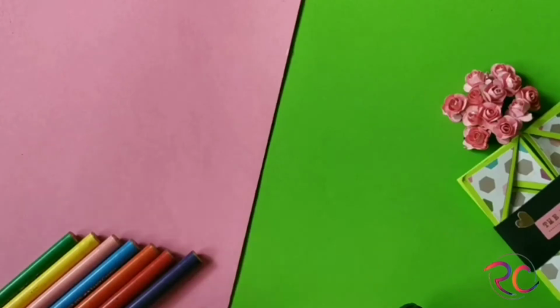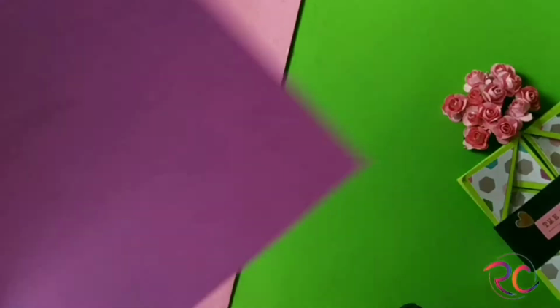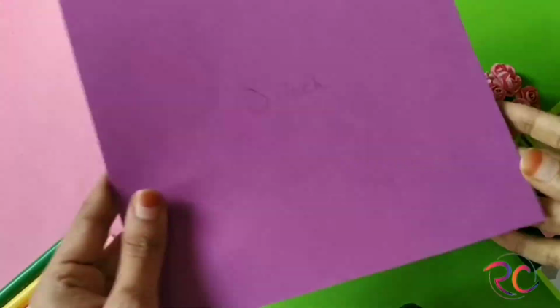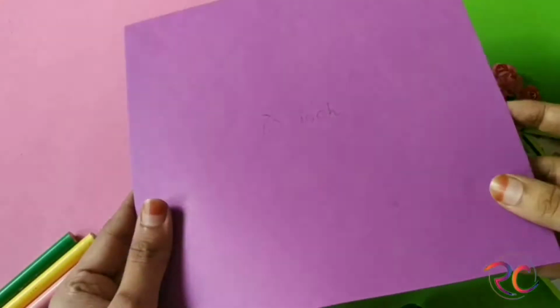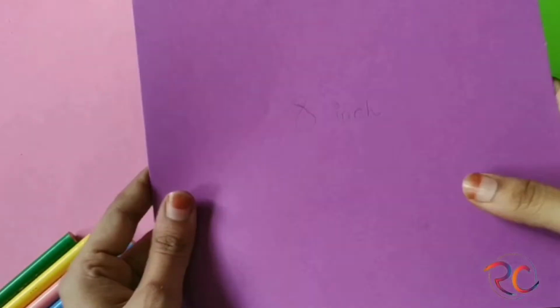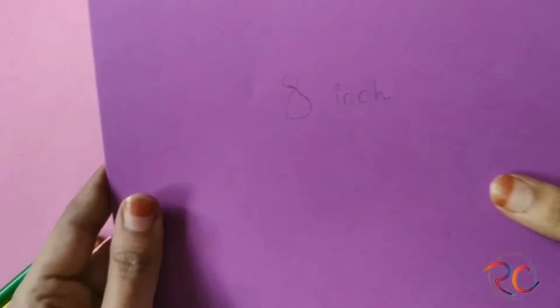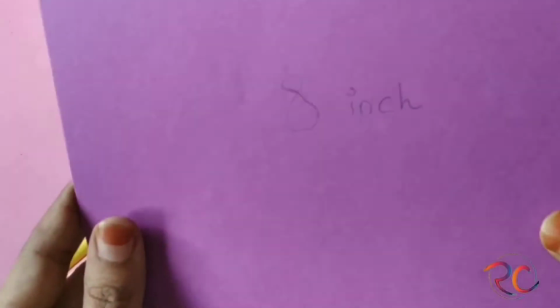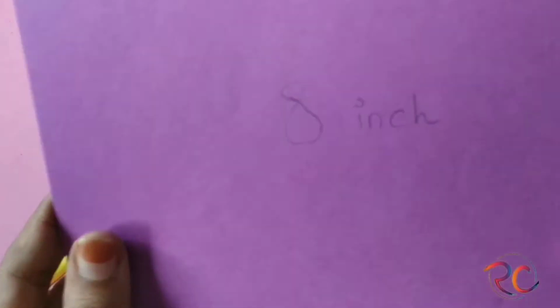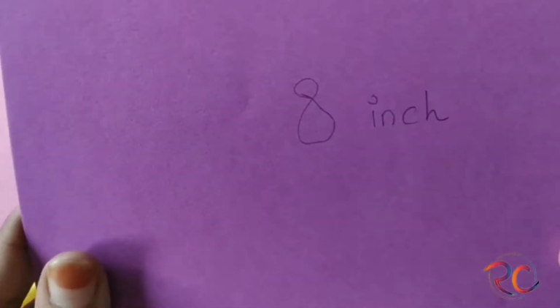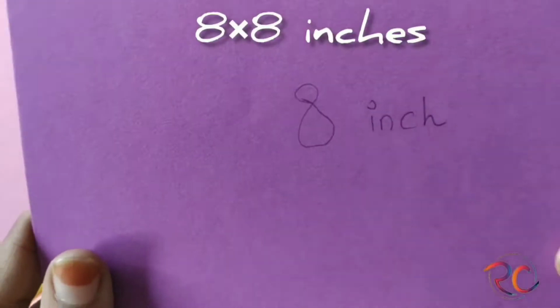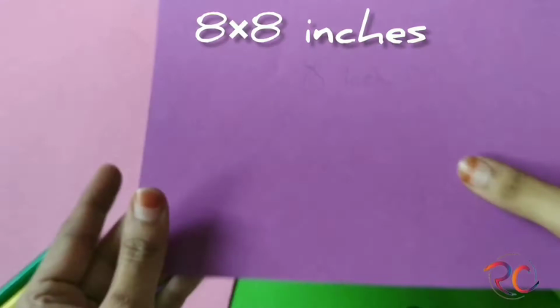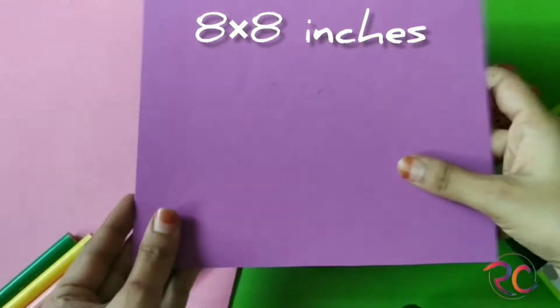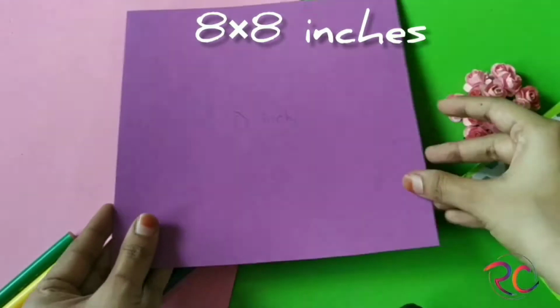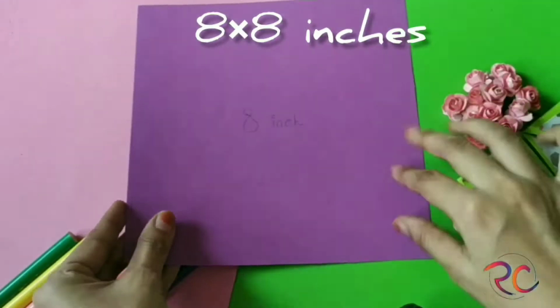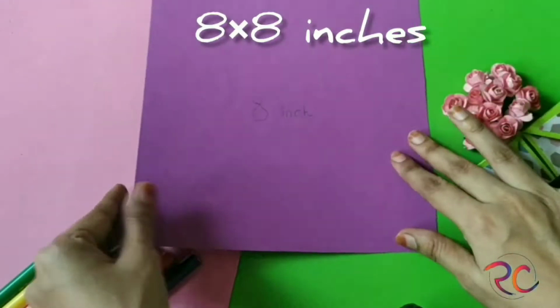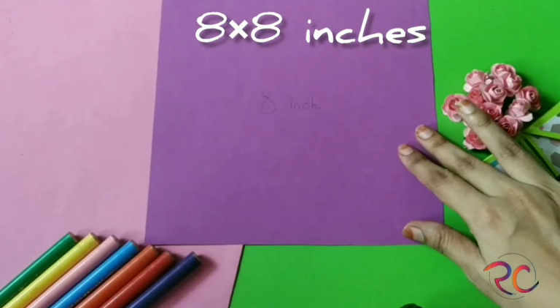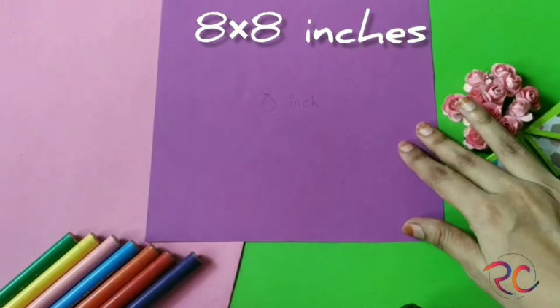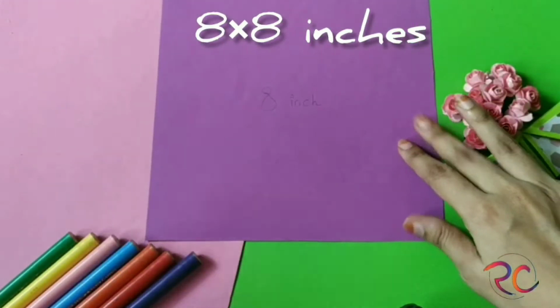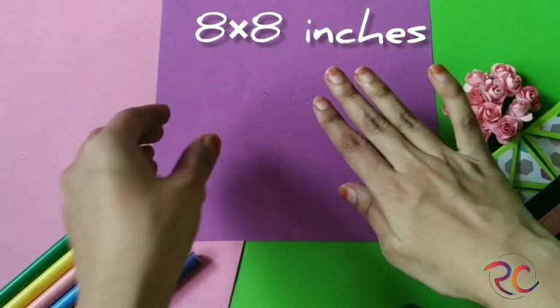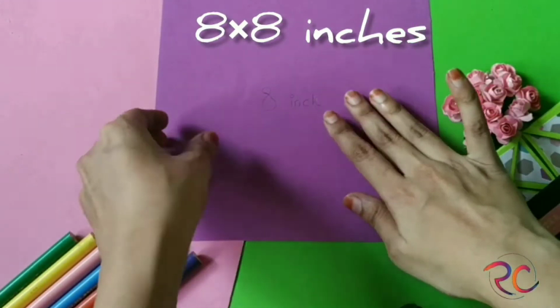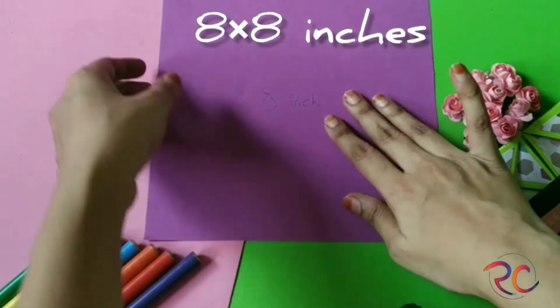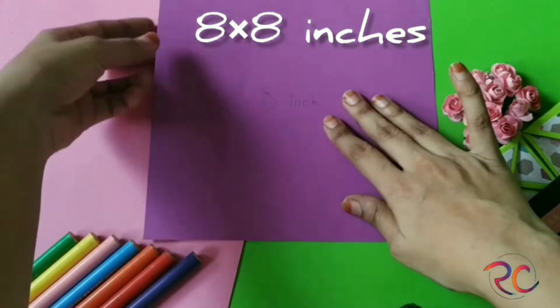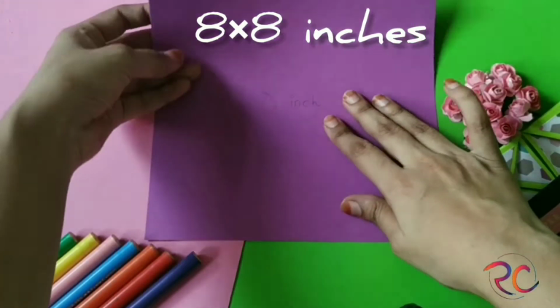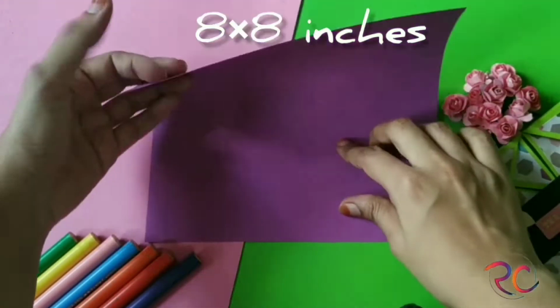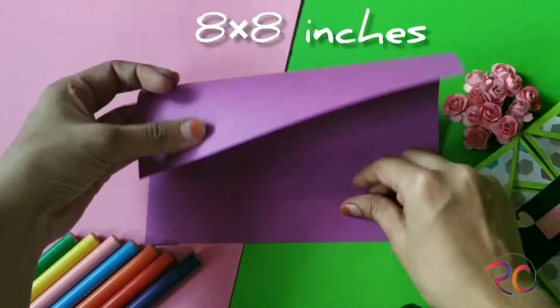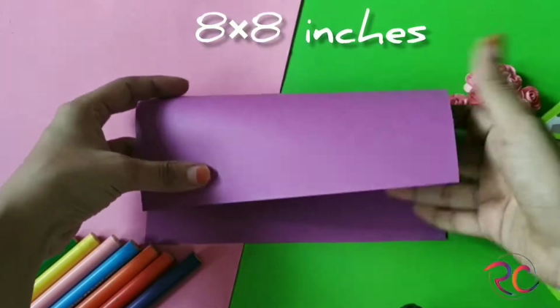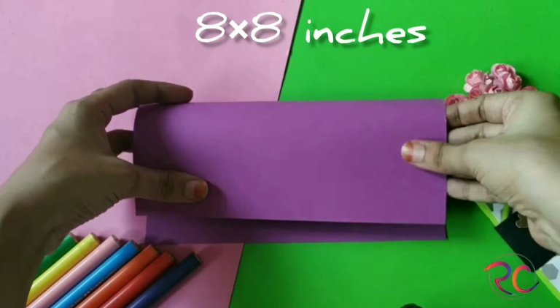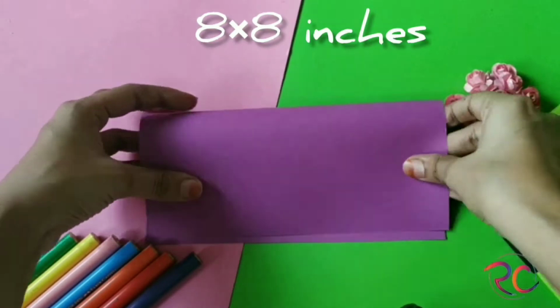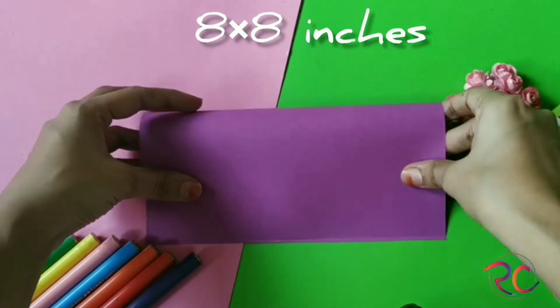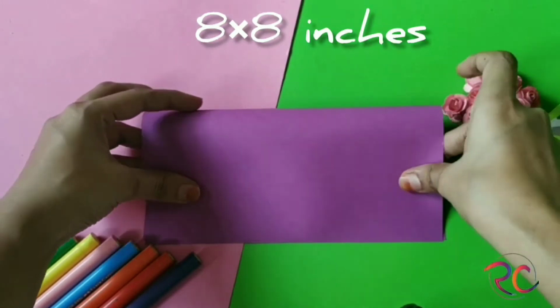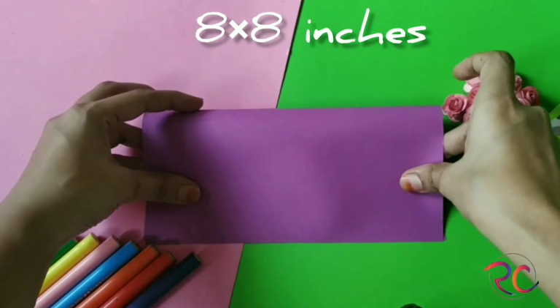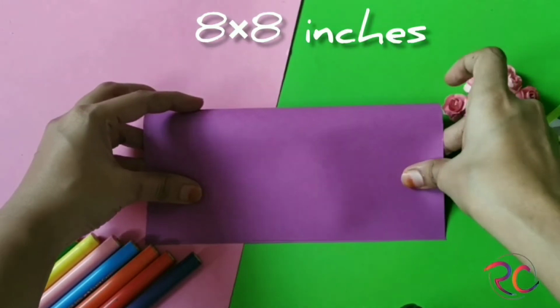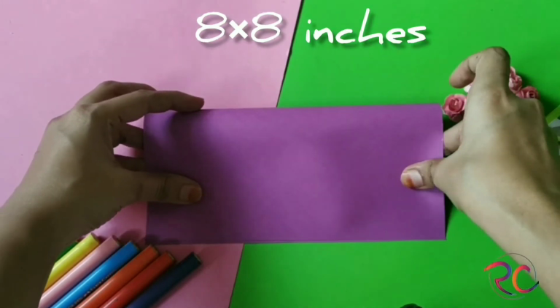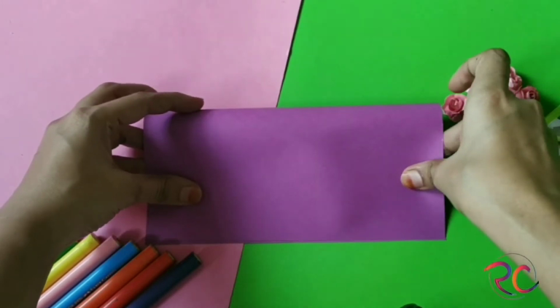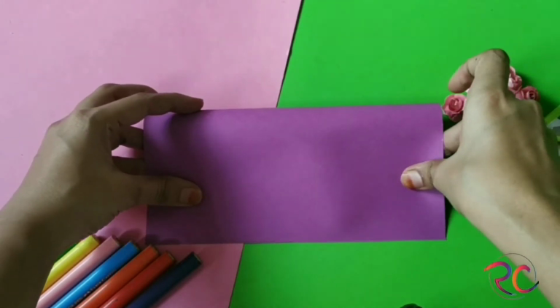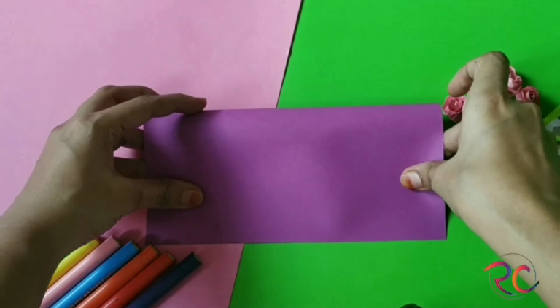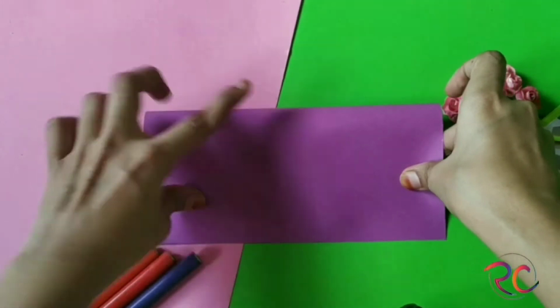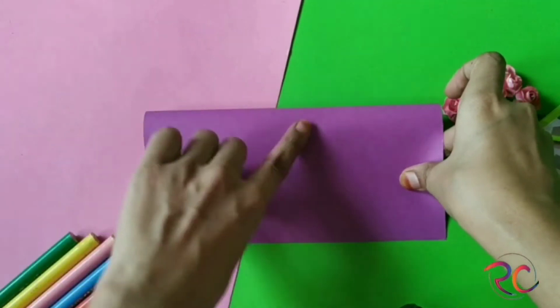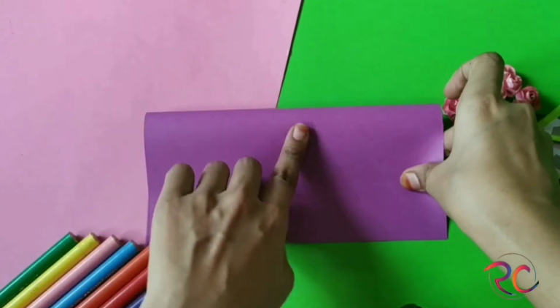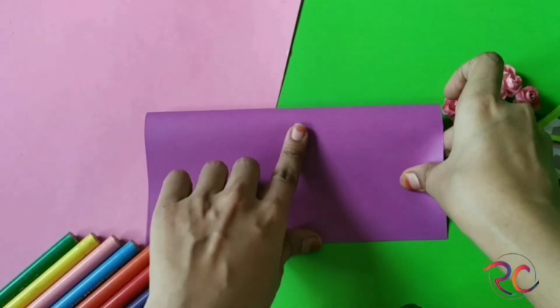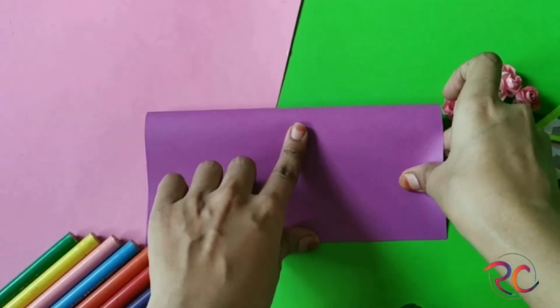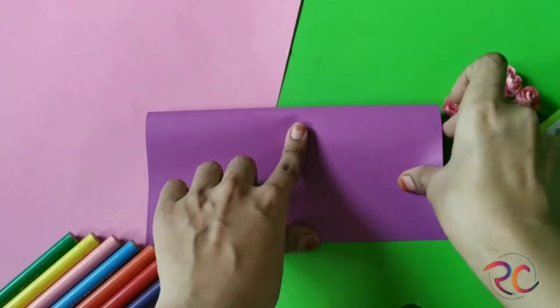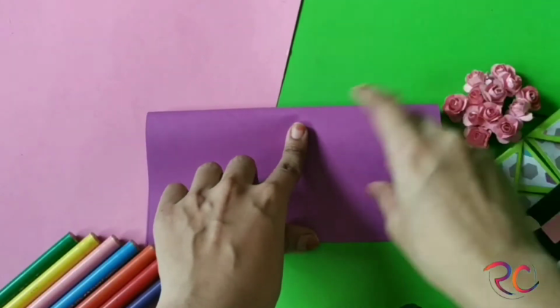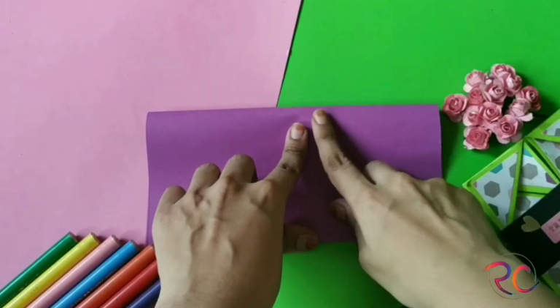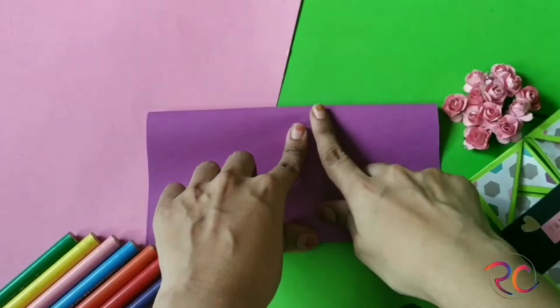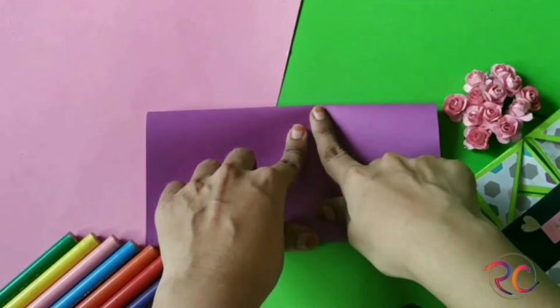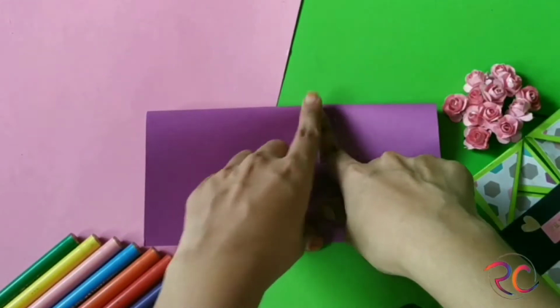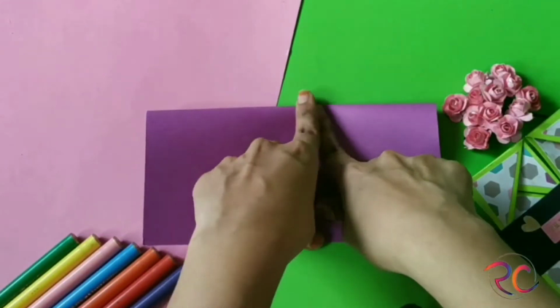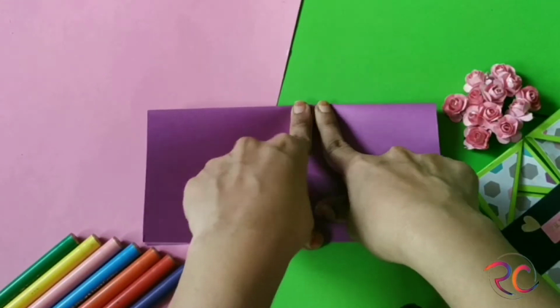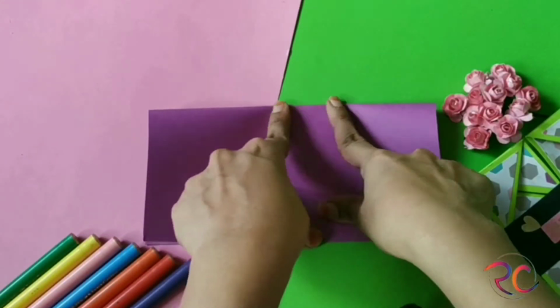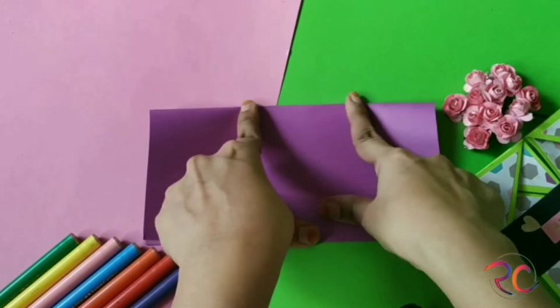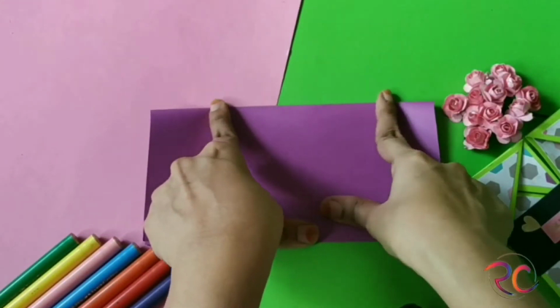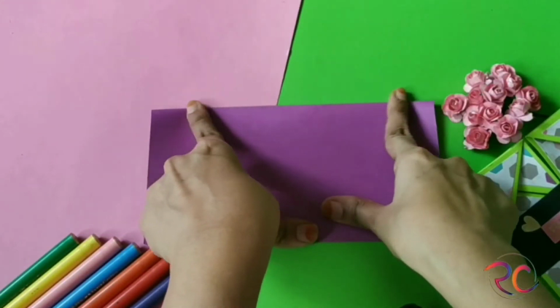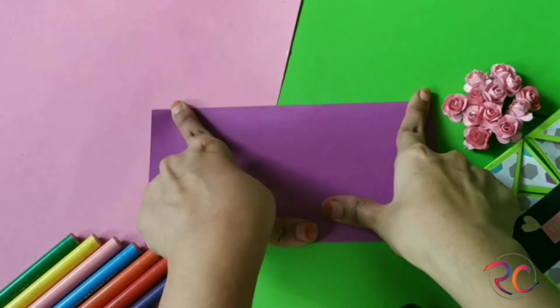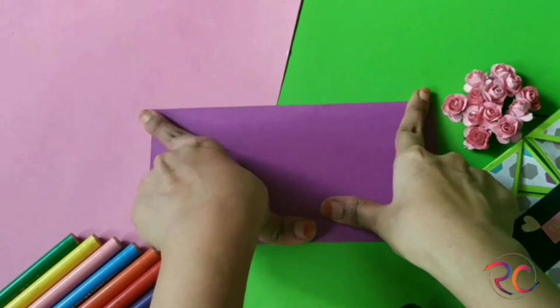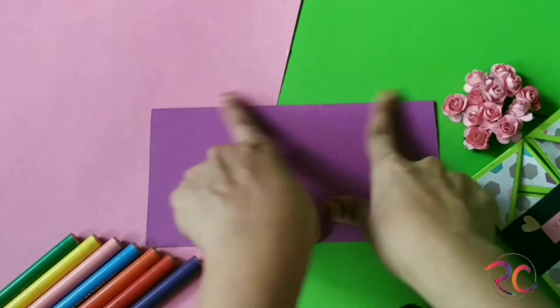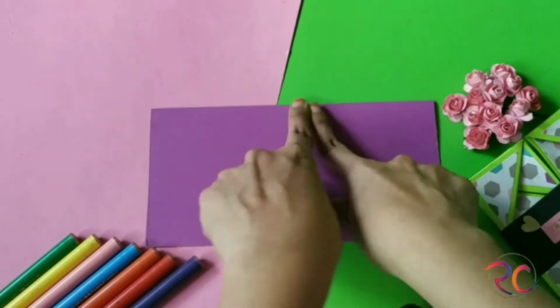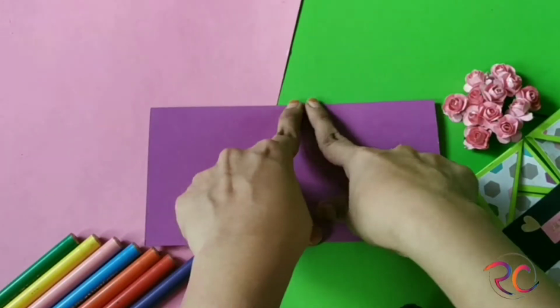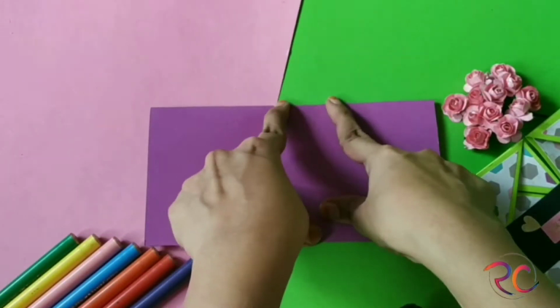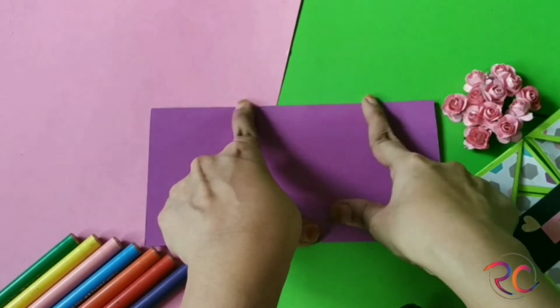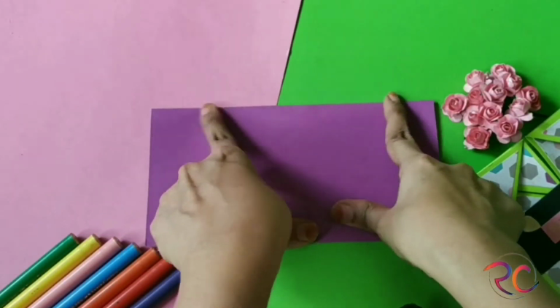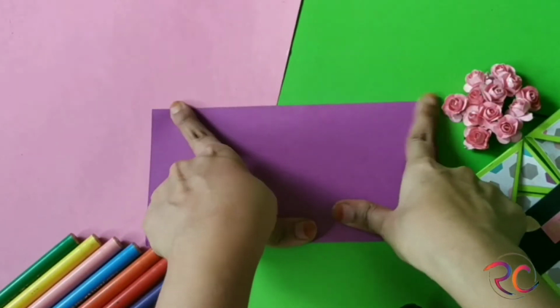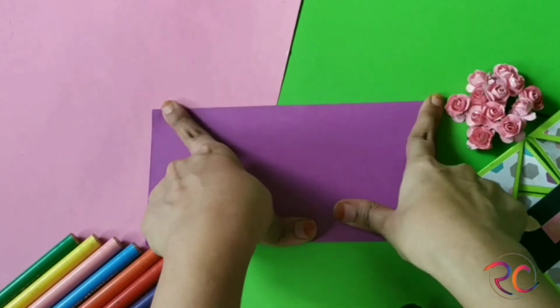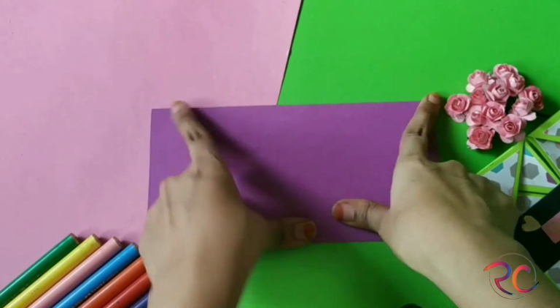Hello everyone, I hope everyone is doing great. This is a tutorial of an easy napkin fold card, so stay tuned.